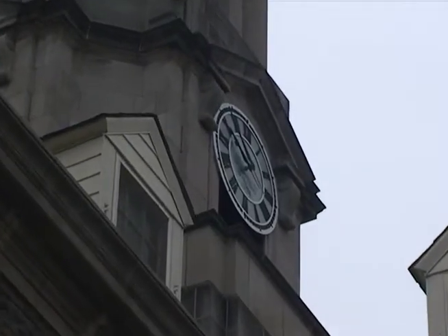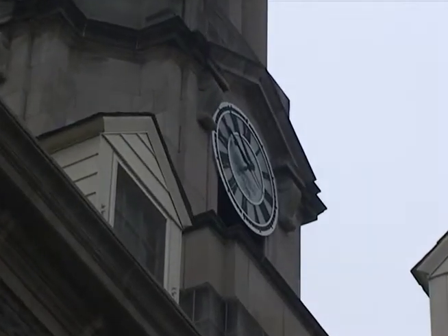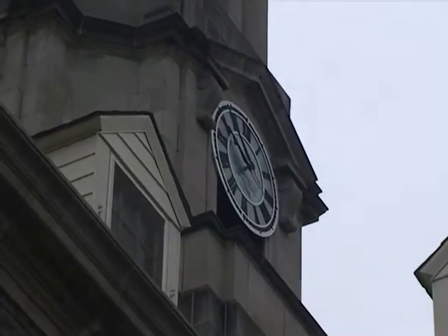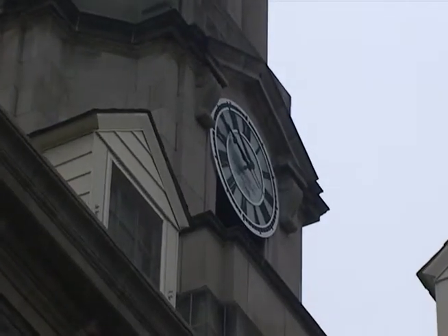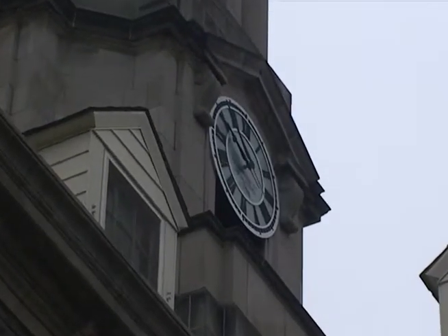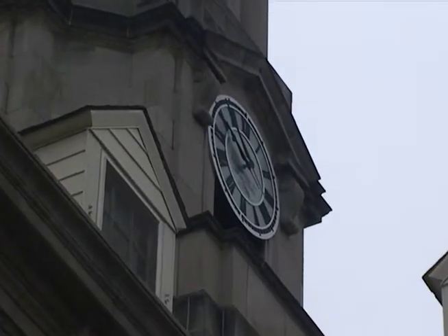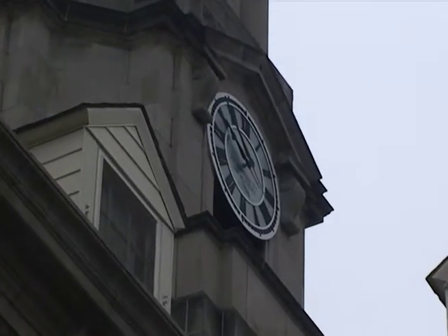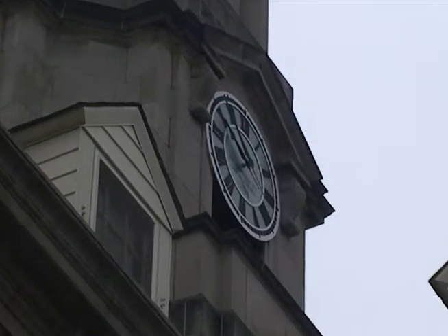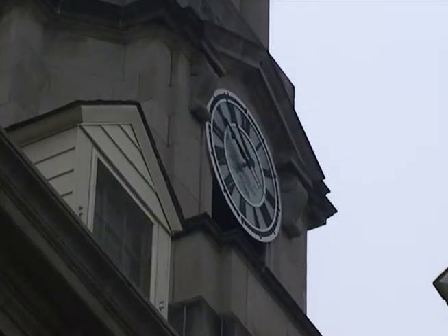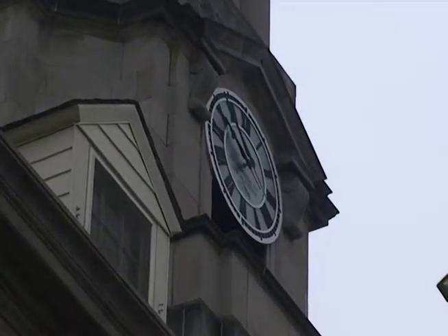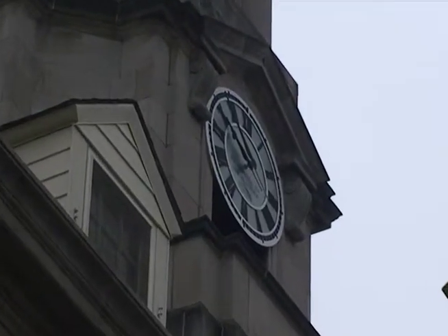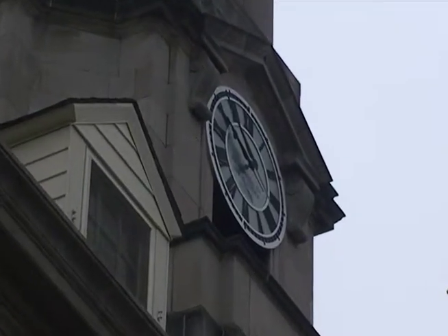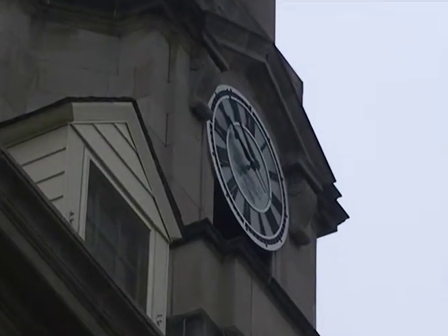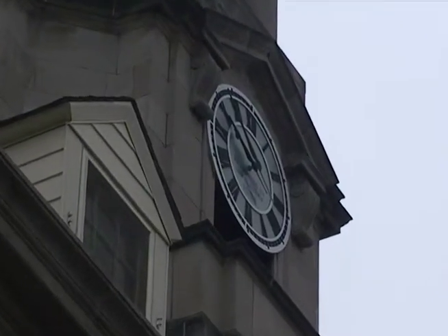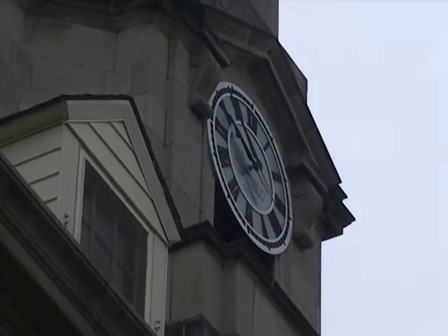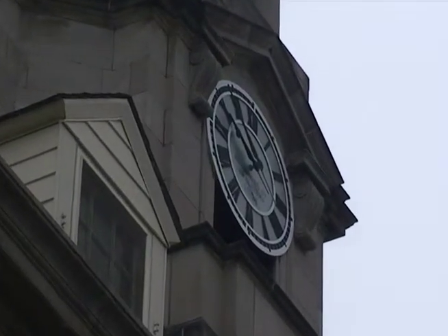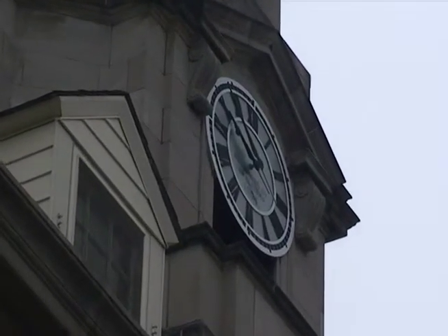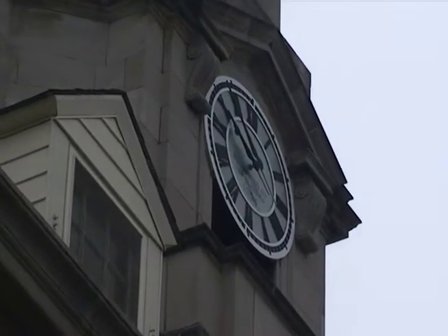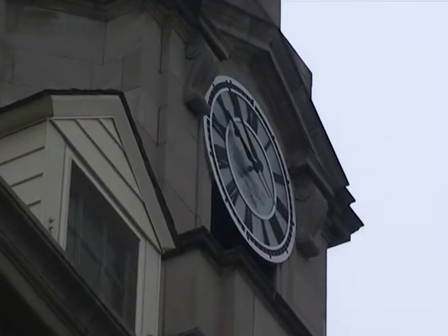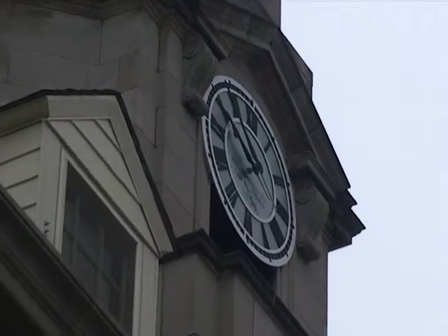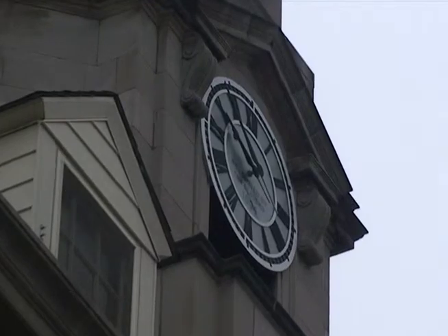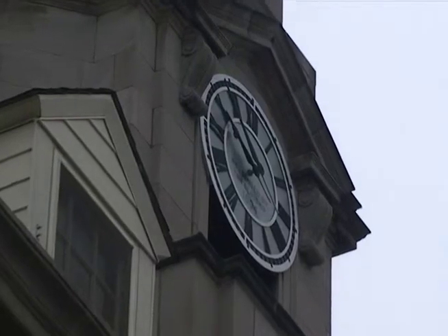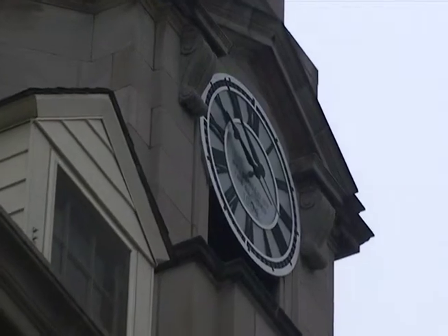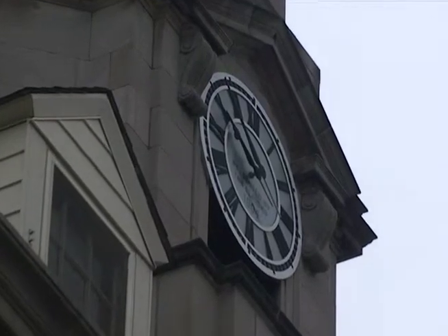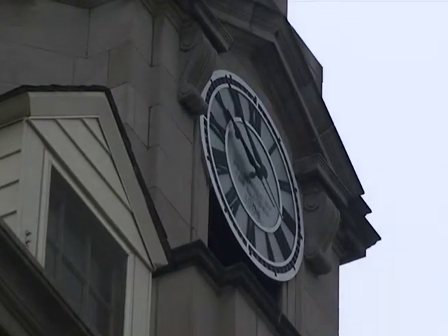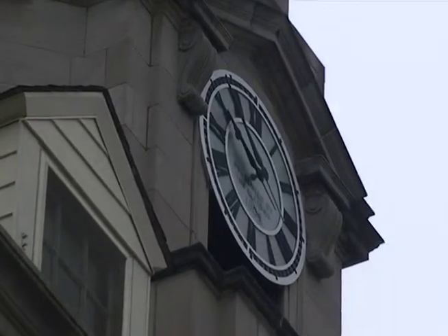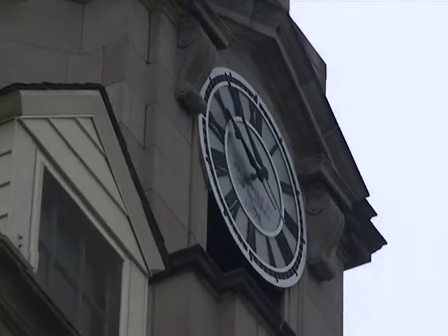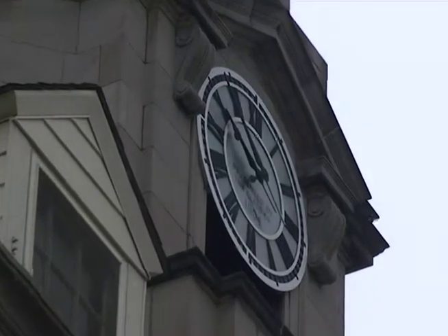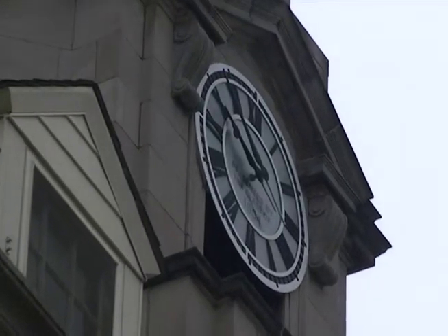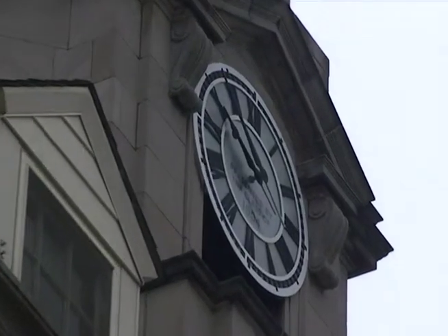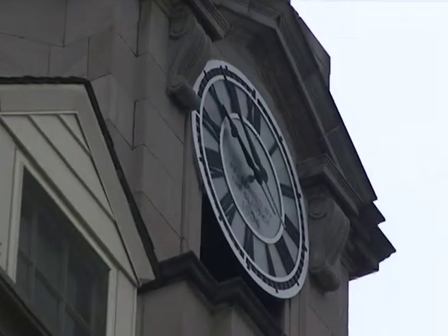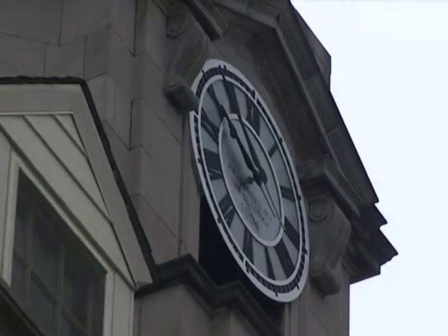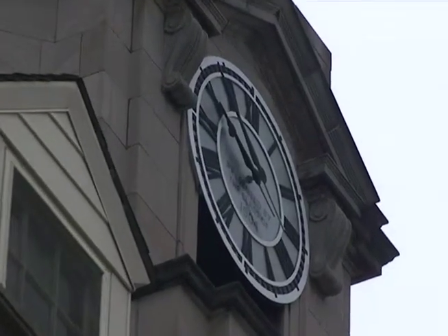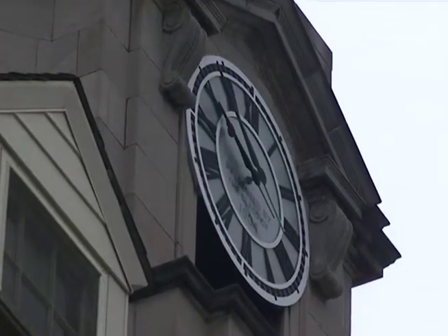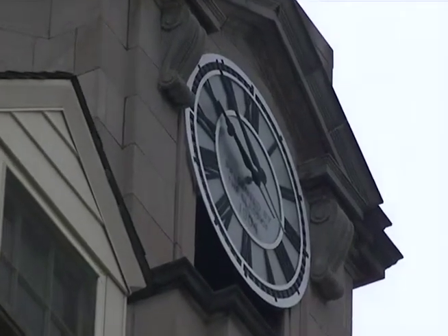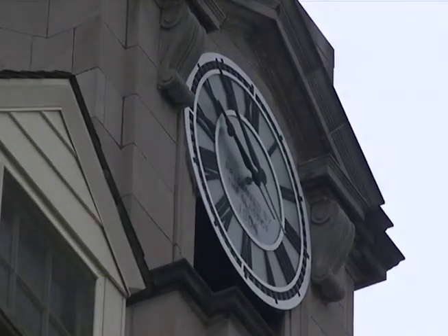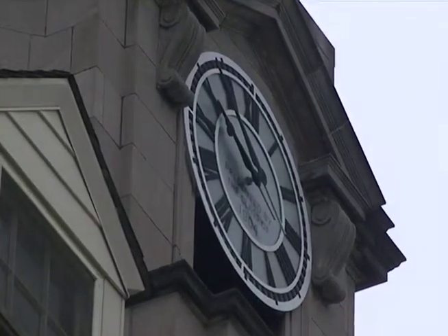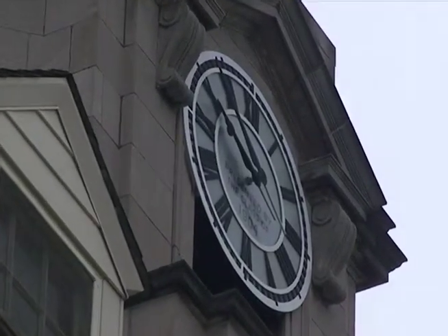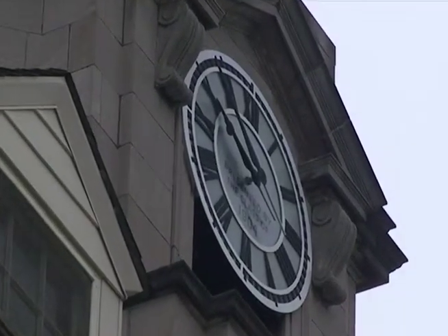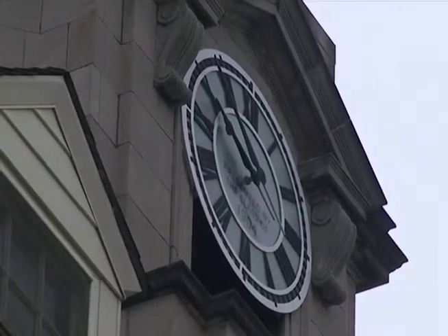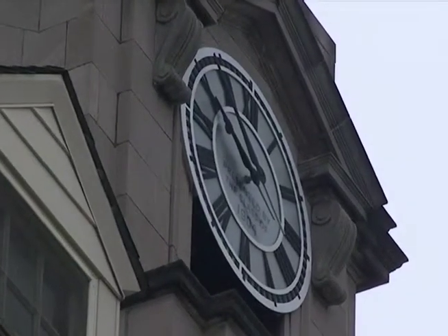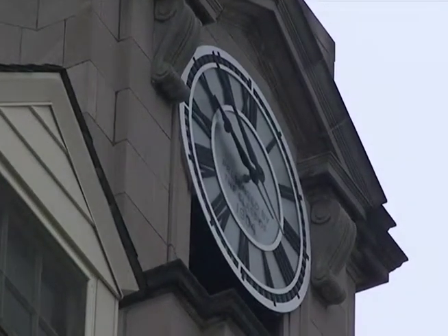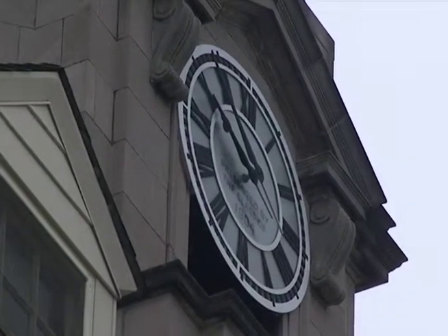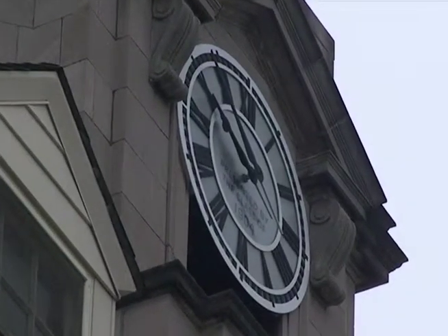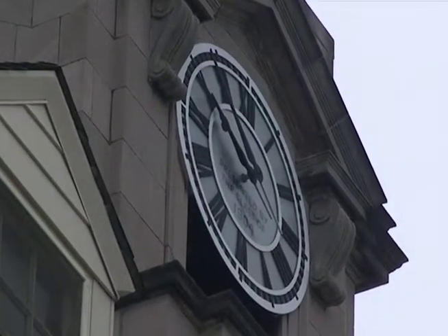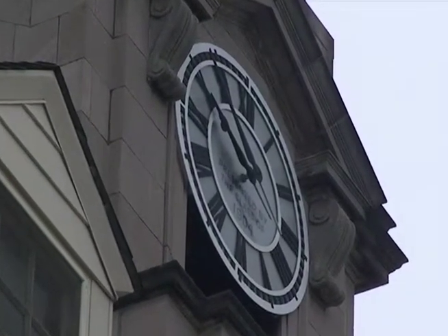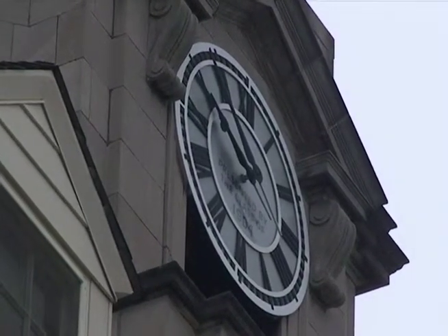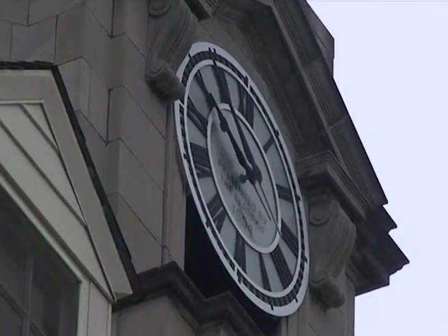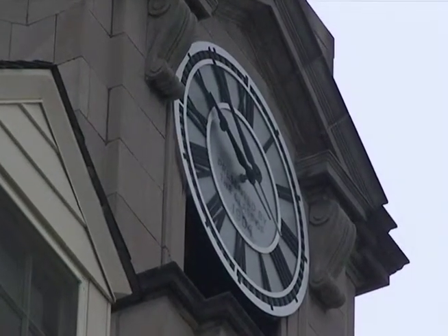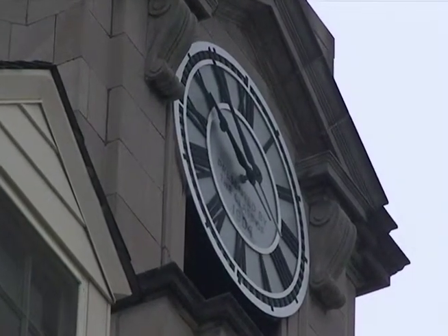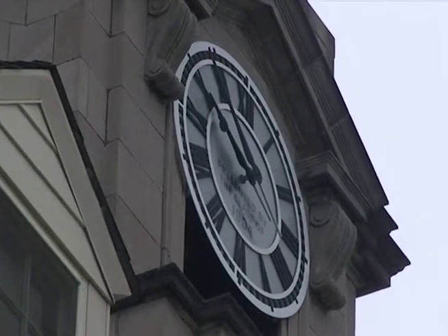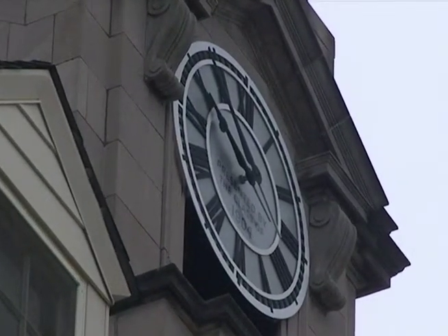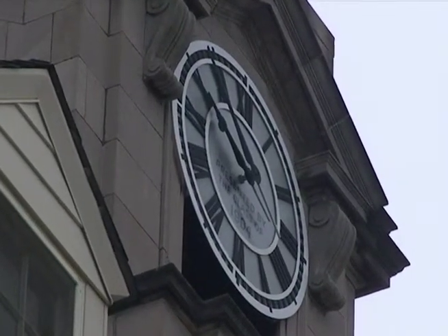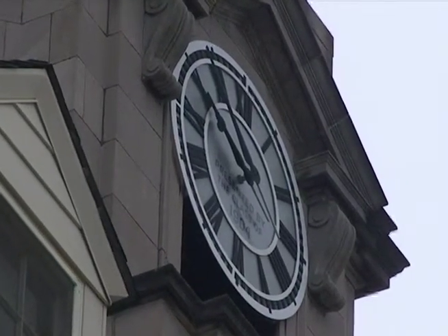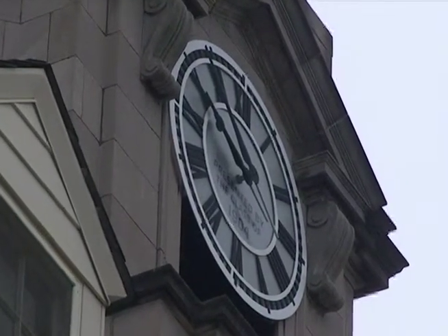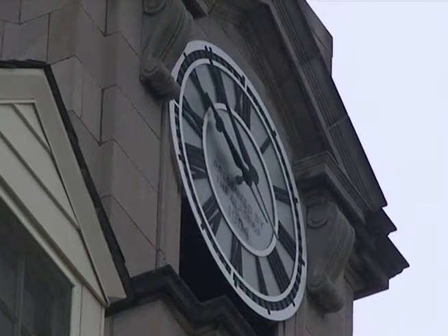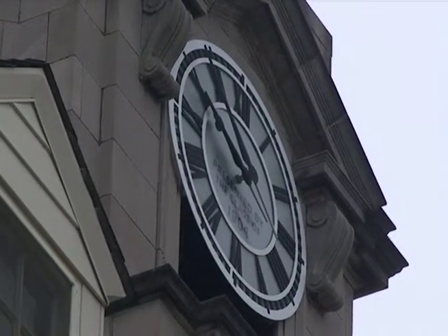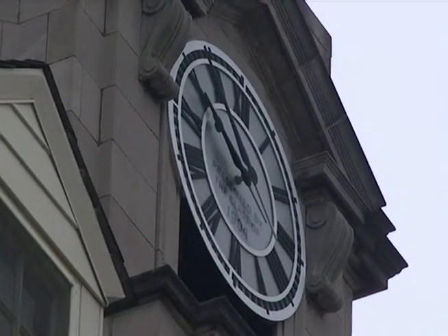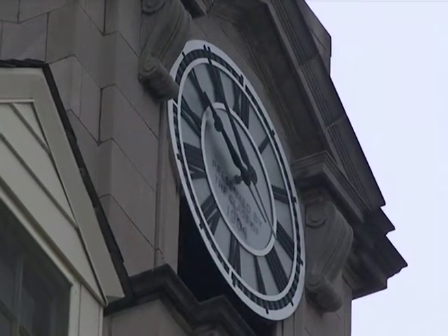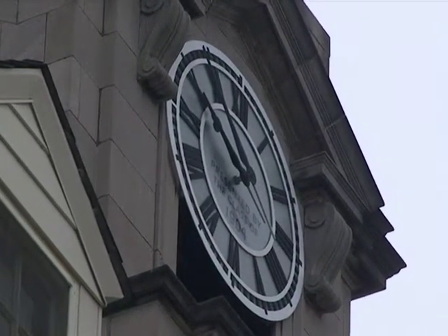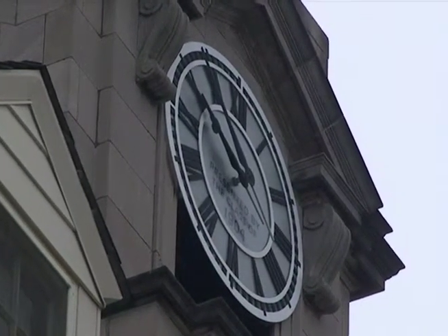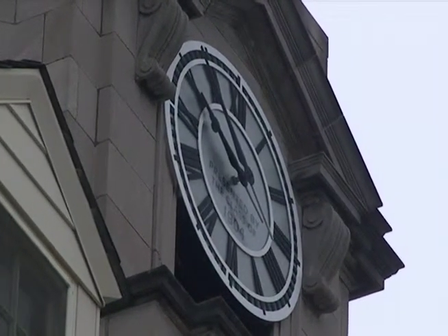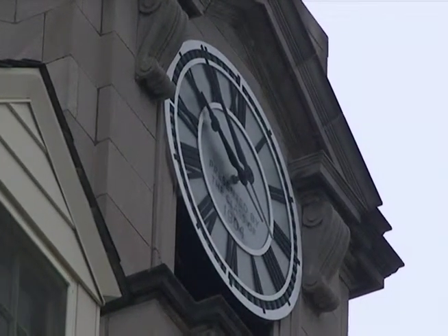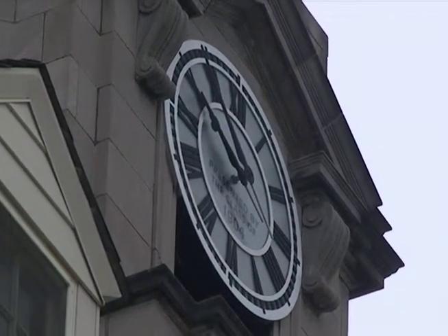Emory Mounts, Assistant Director of Public Information, says the project came at a time where the tower was in need of repair.